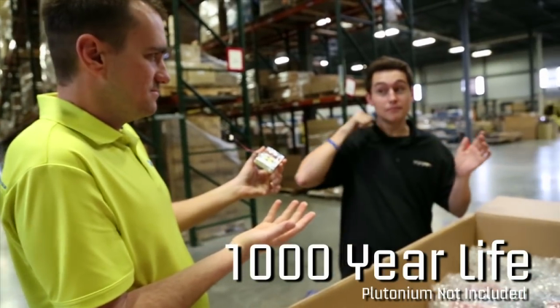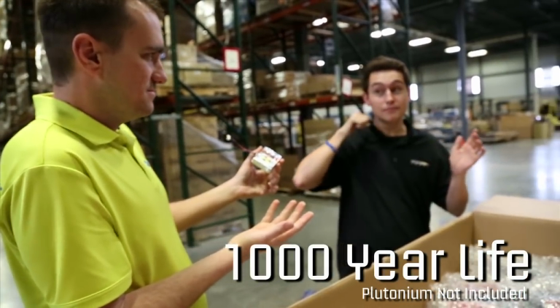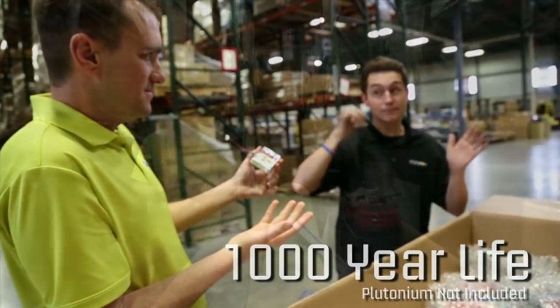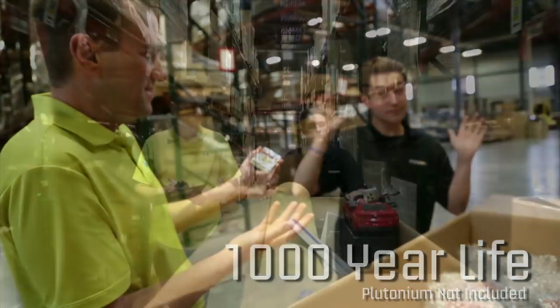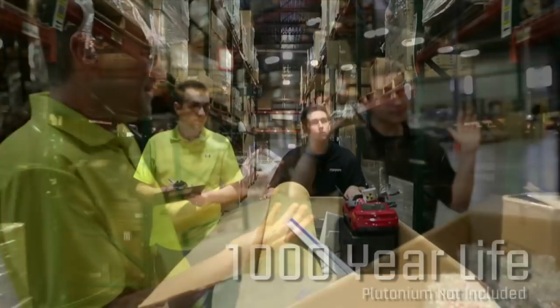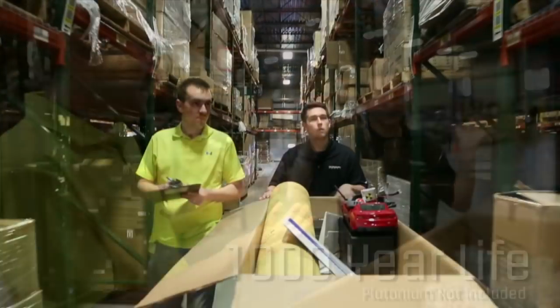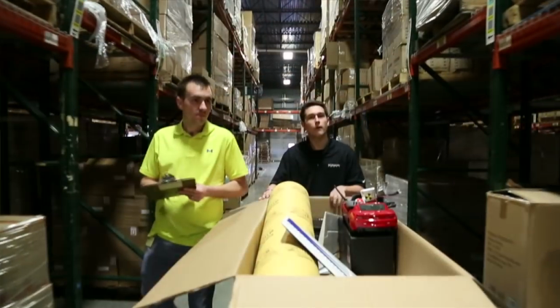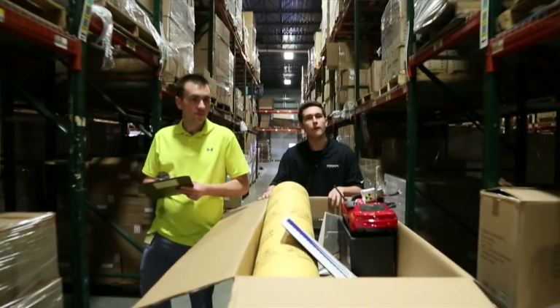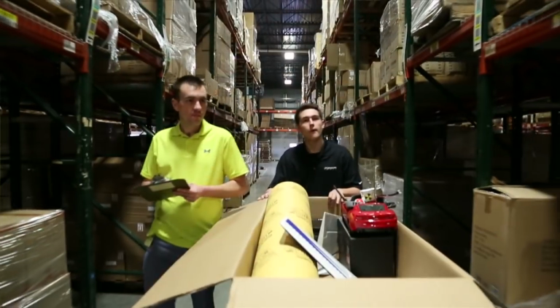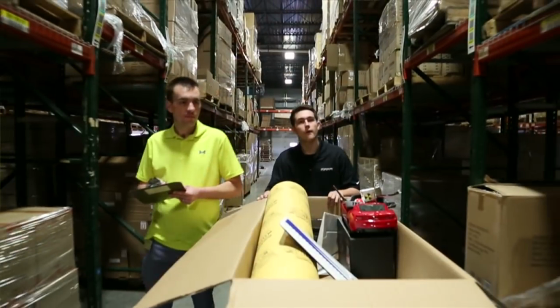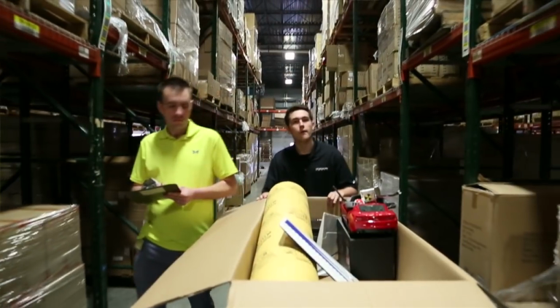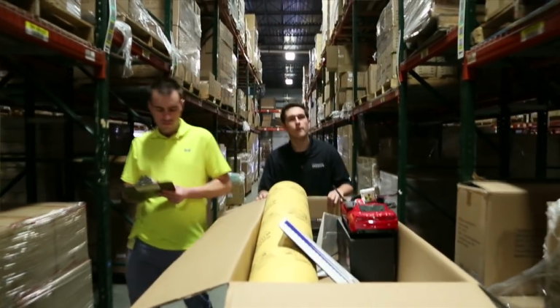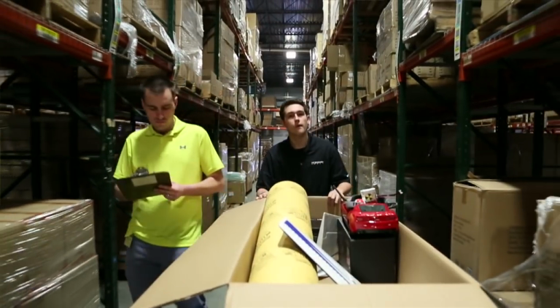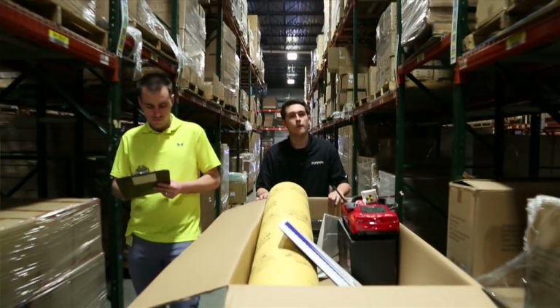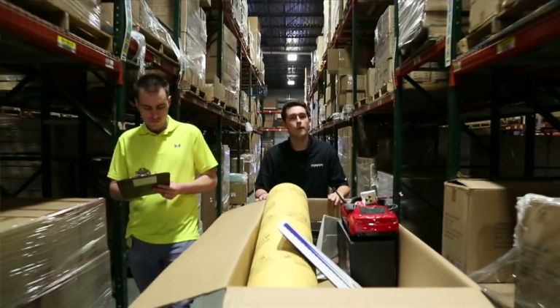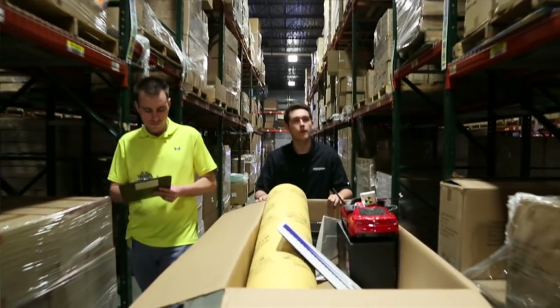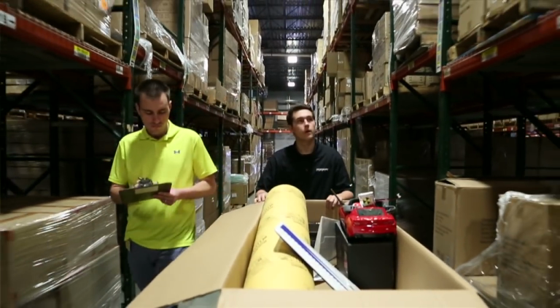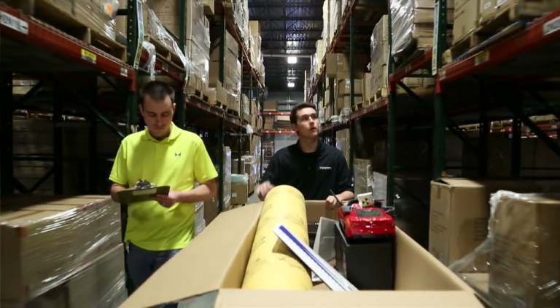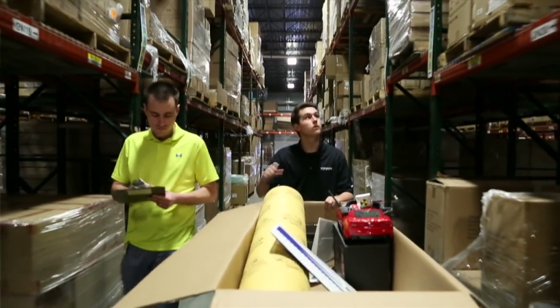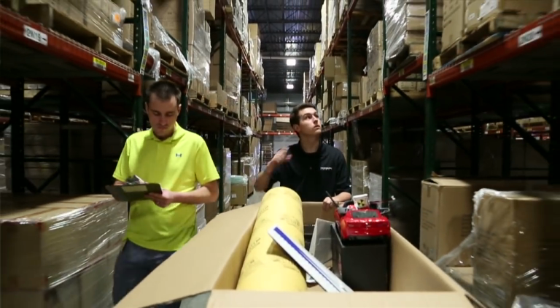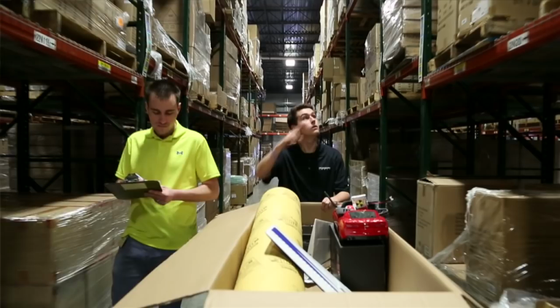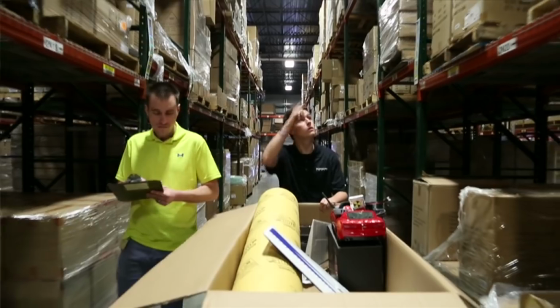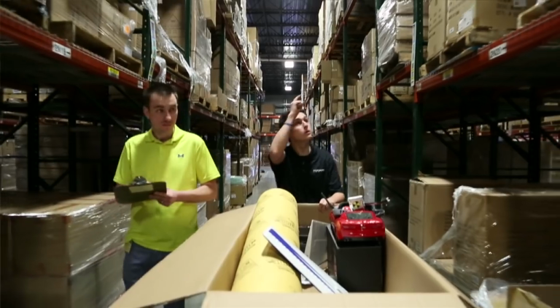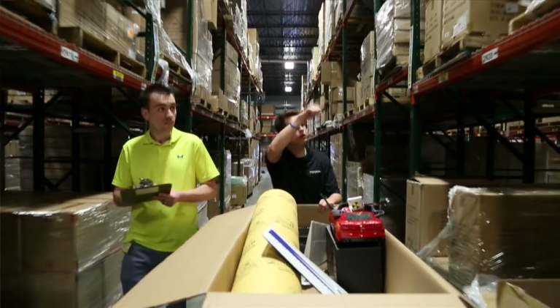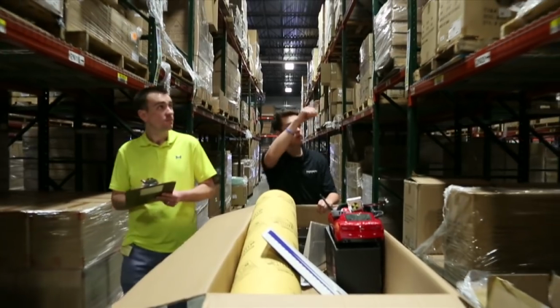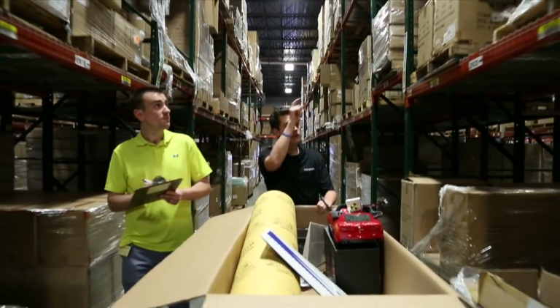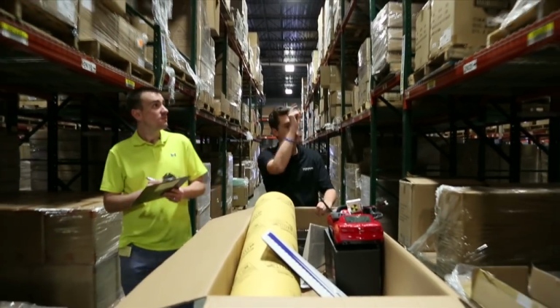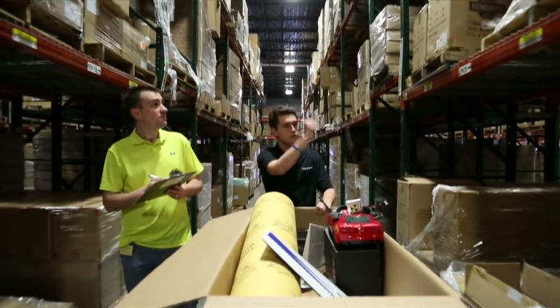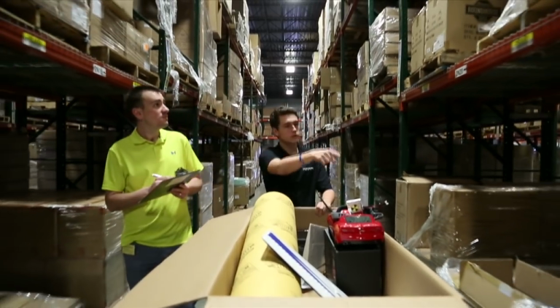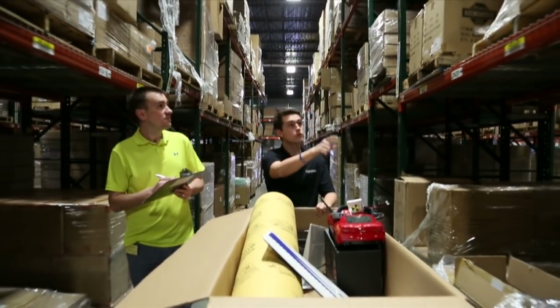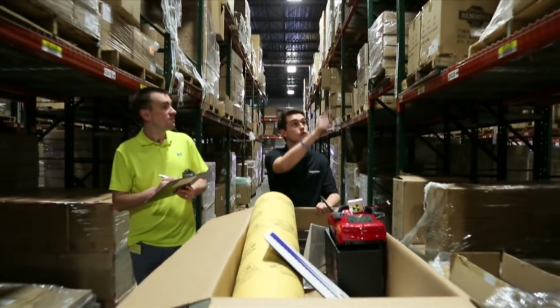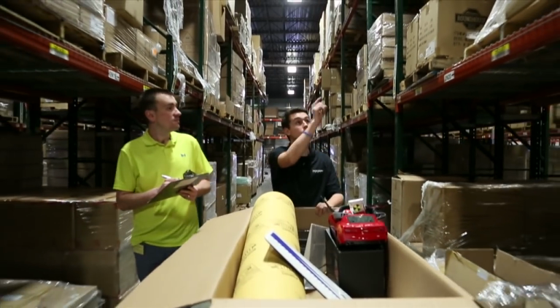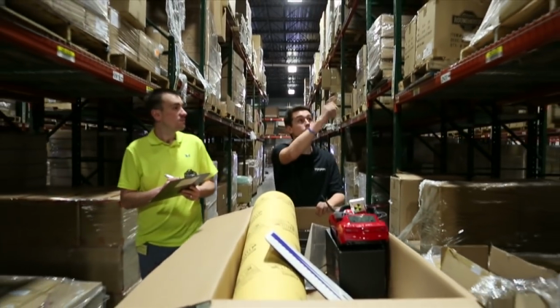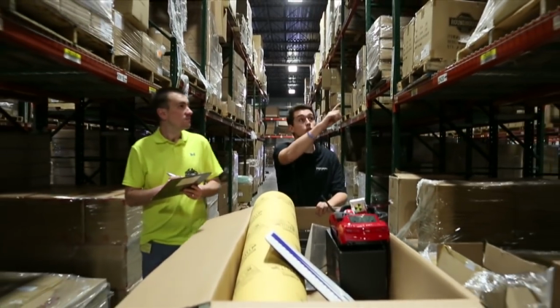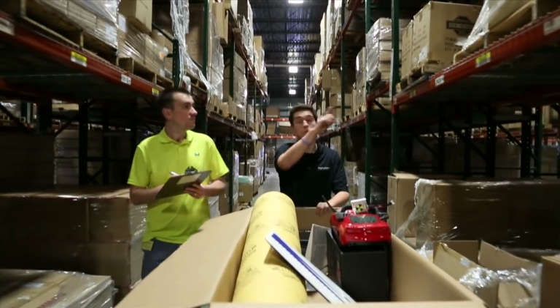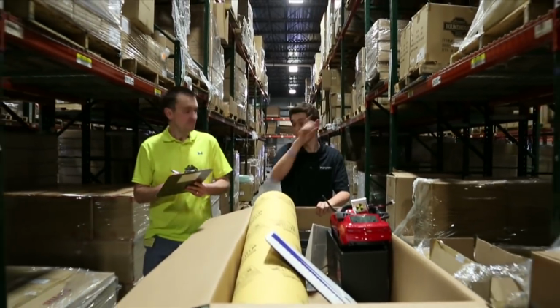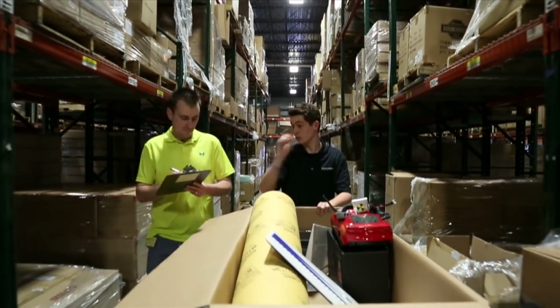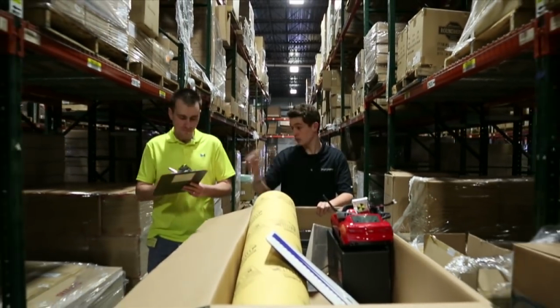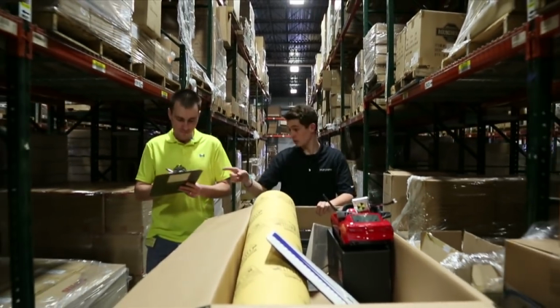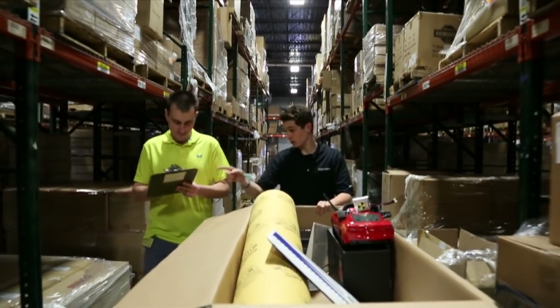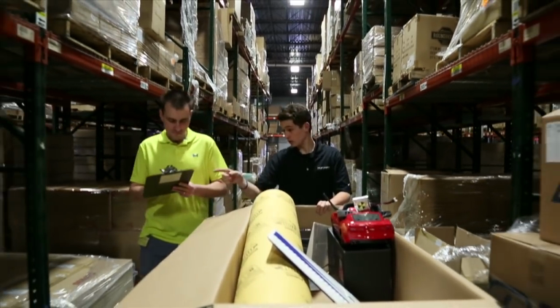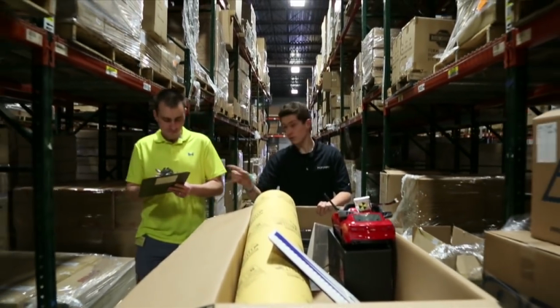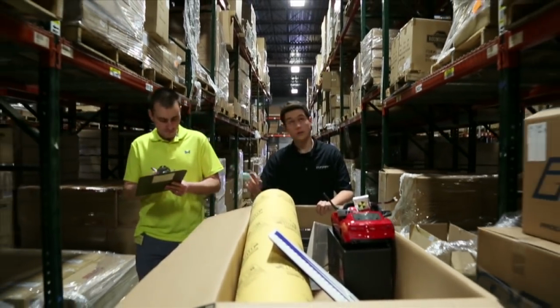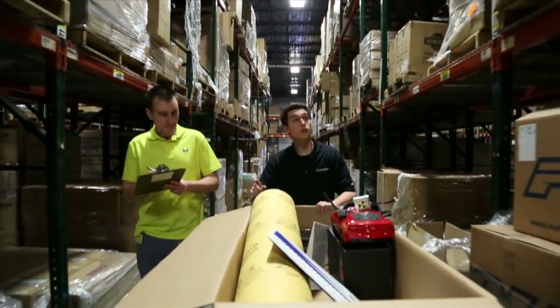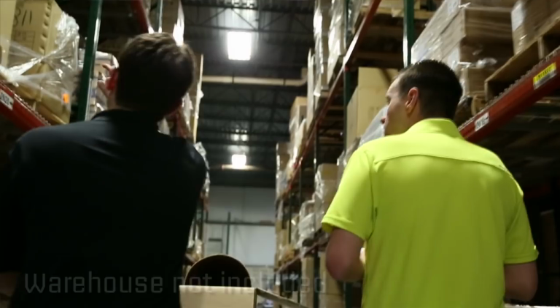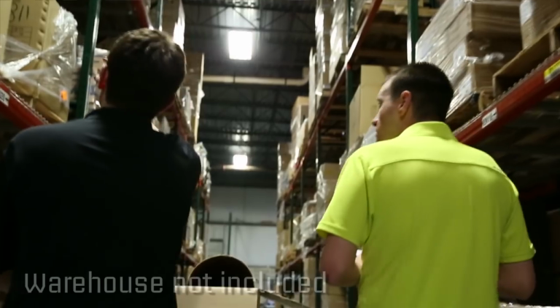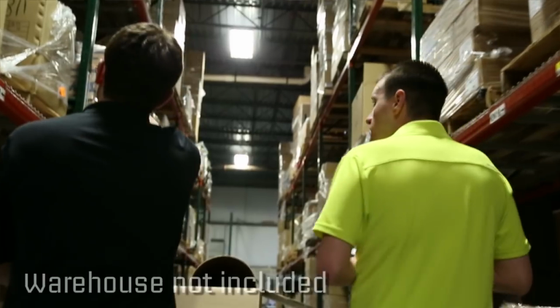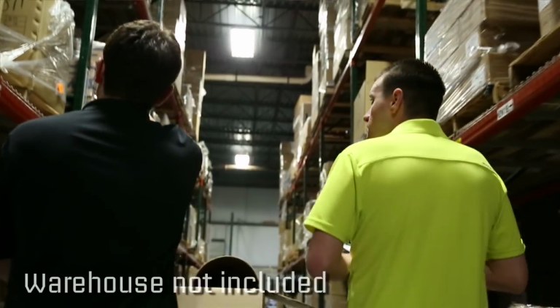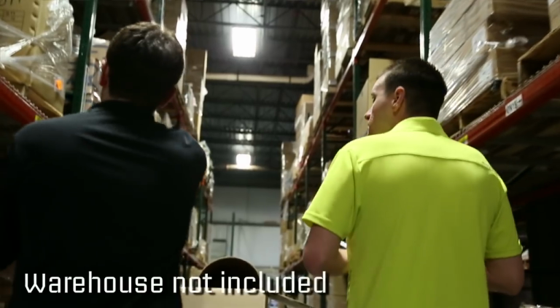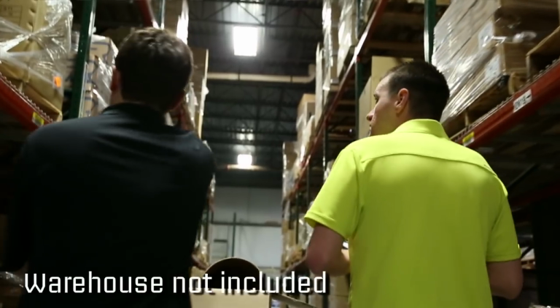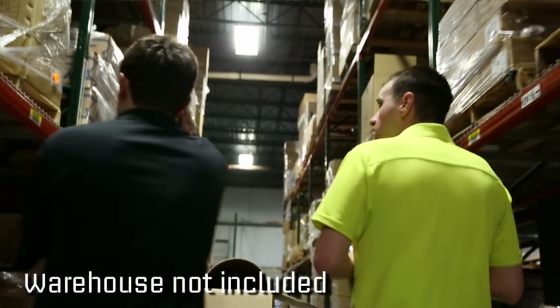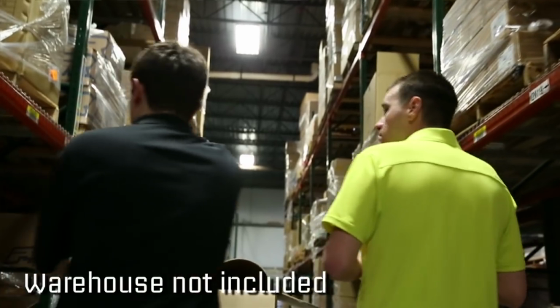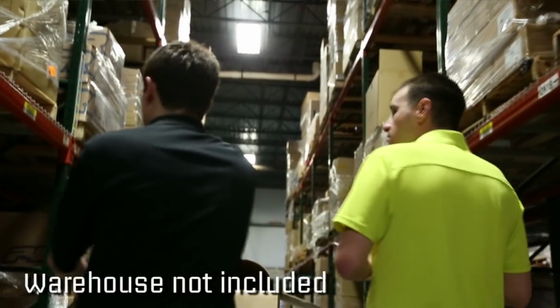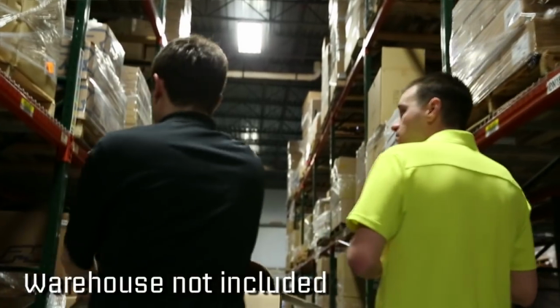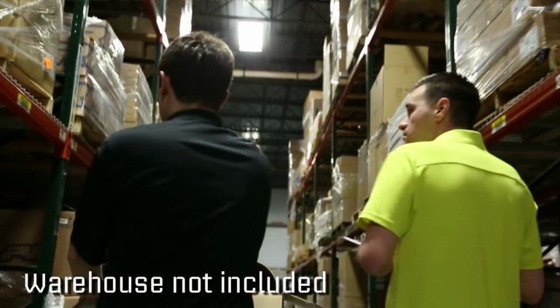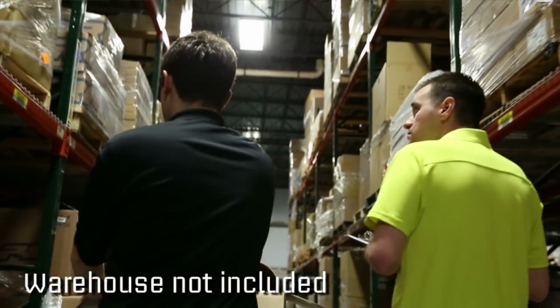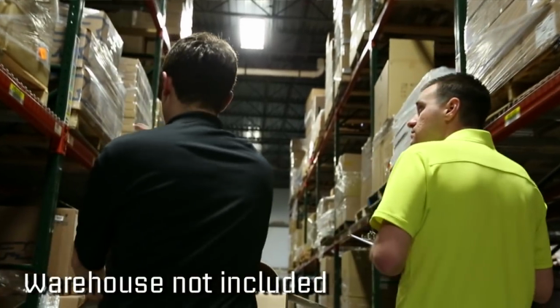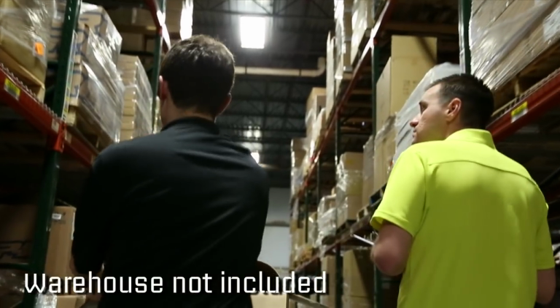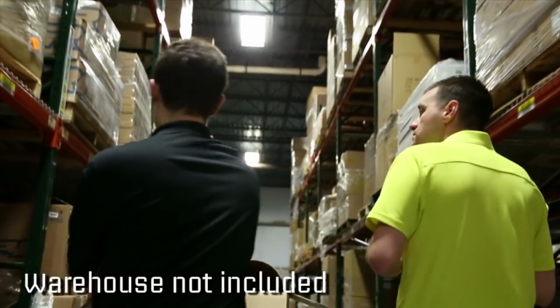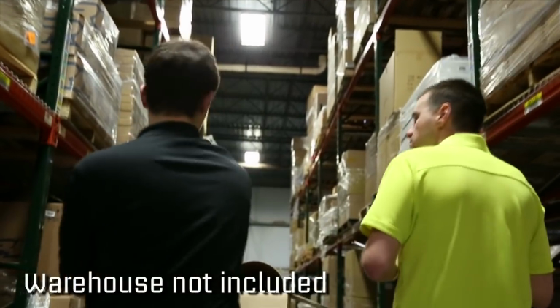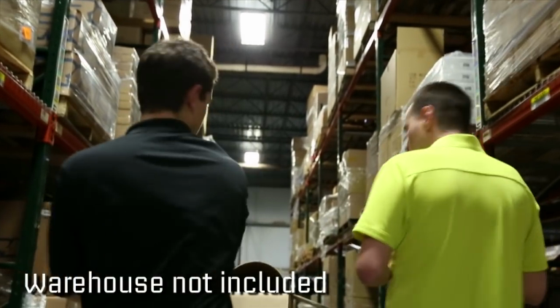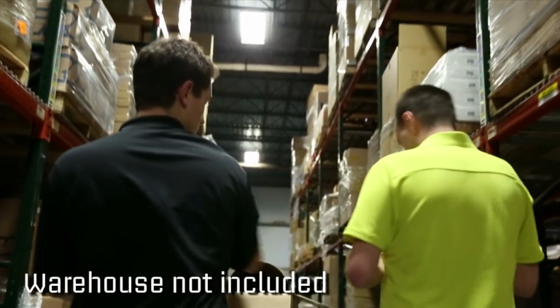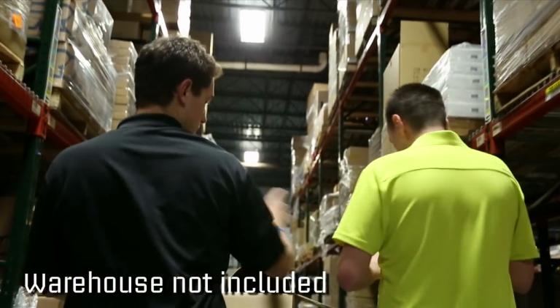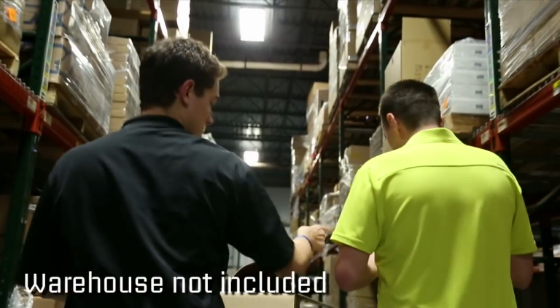Simply assemble the 28,542-piece kit and you're ready for fun.